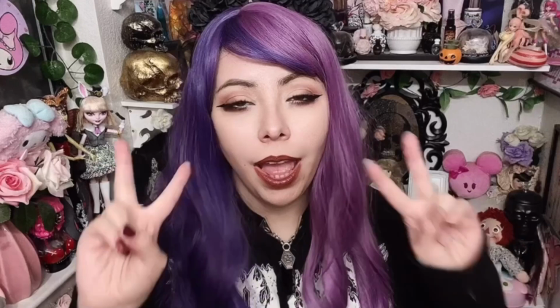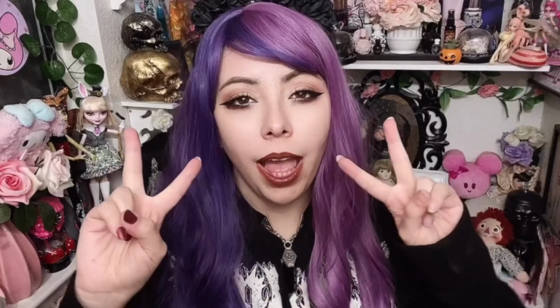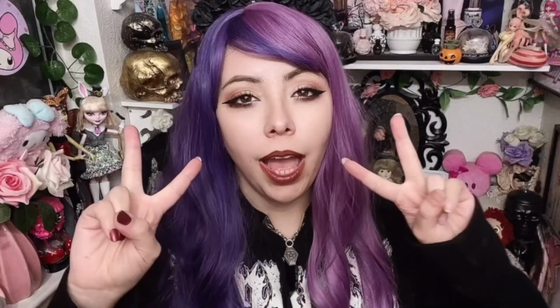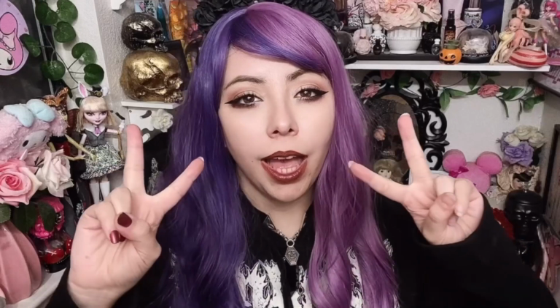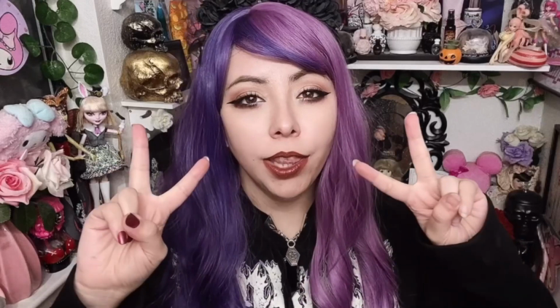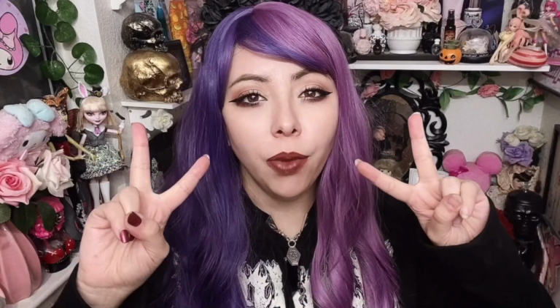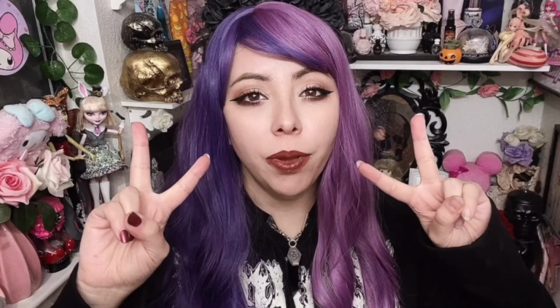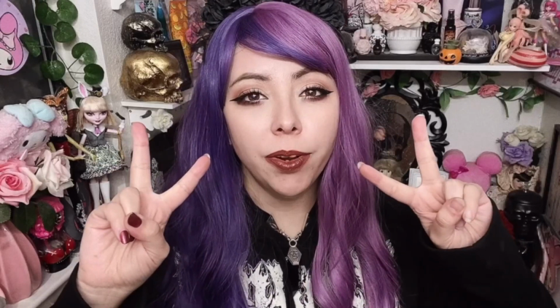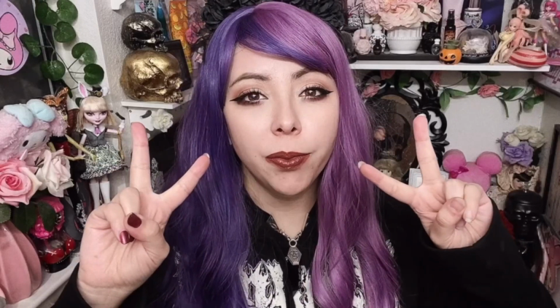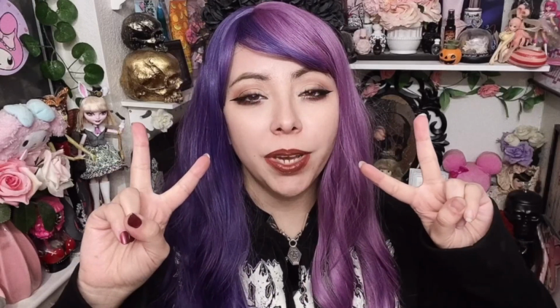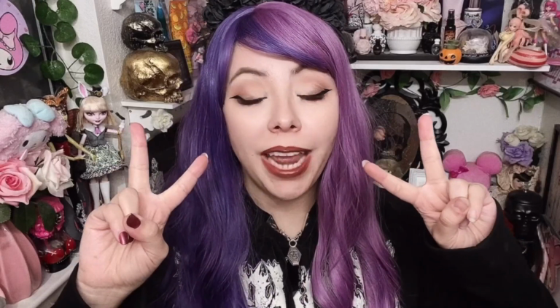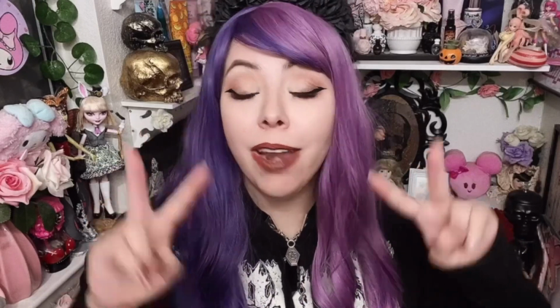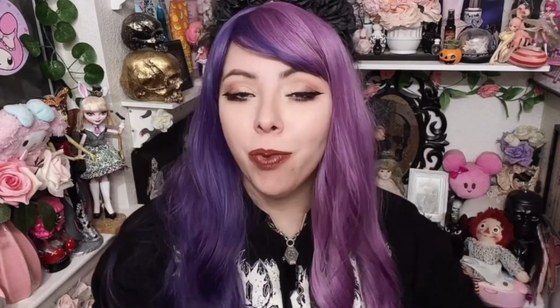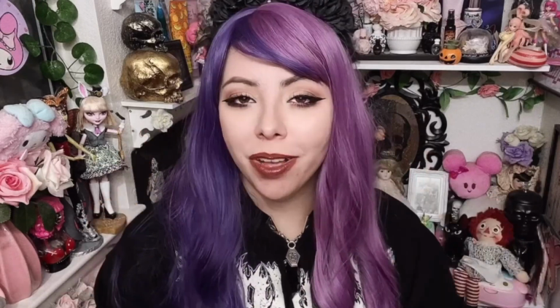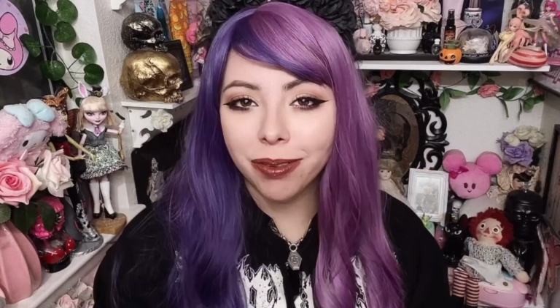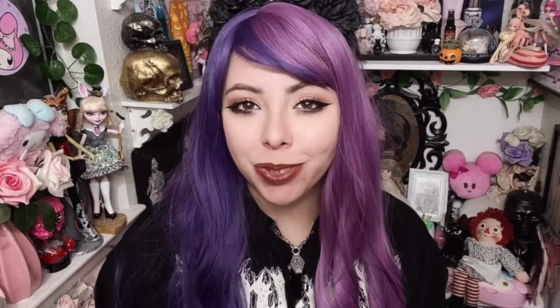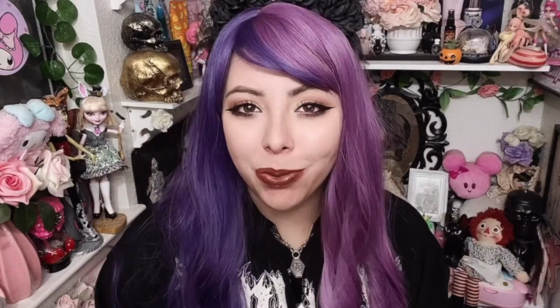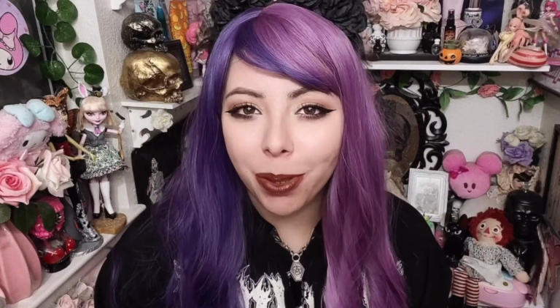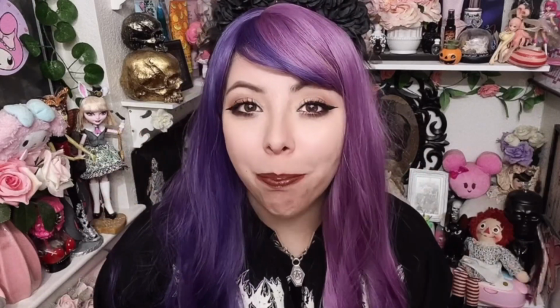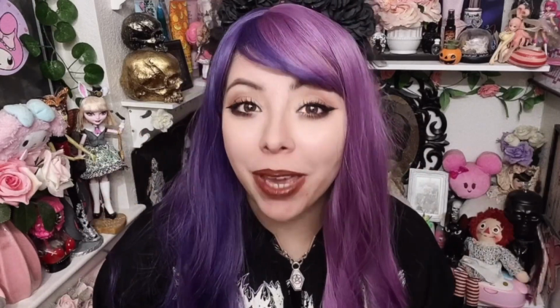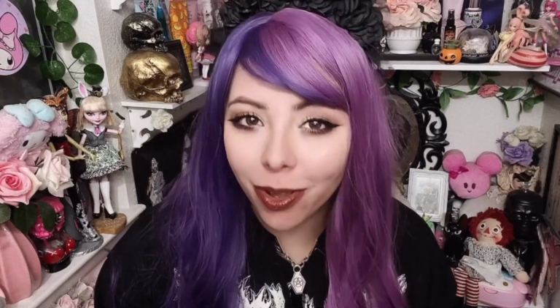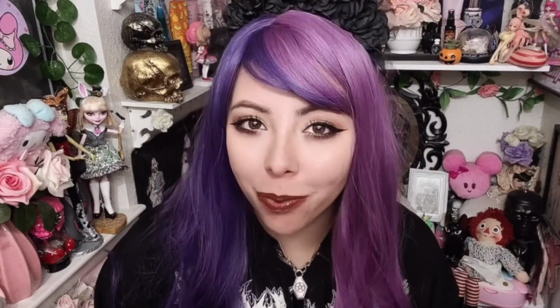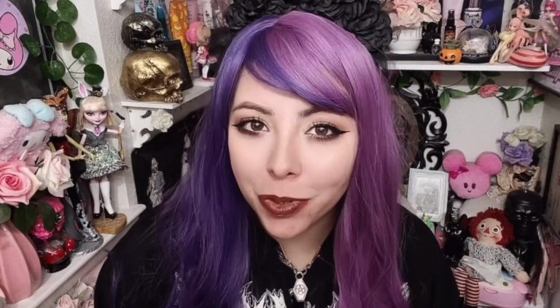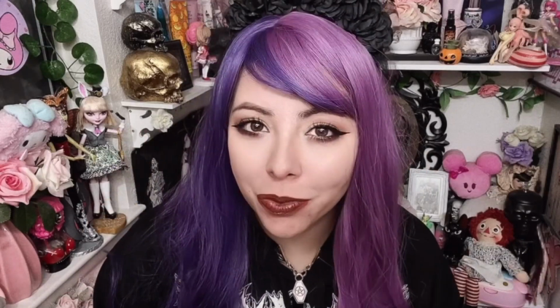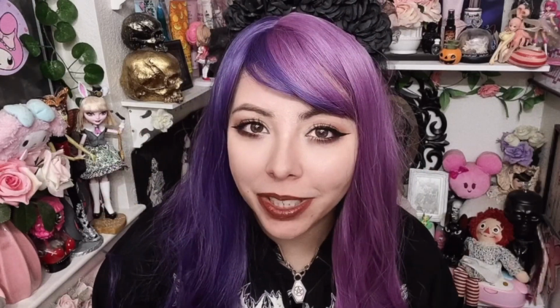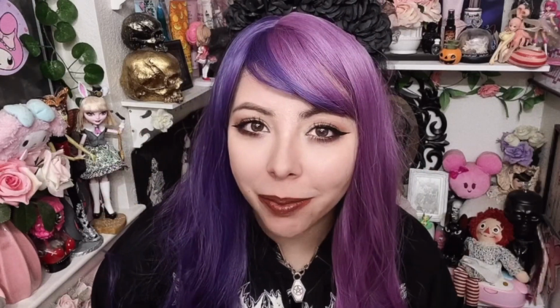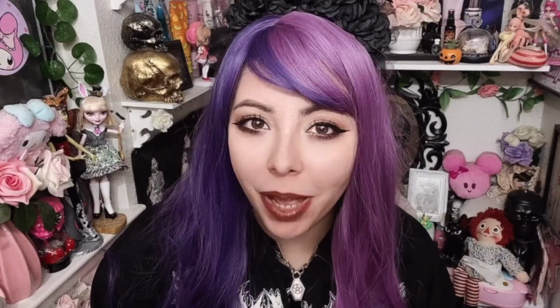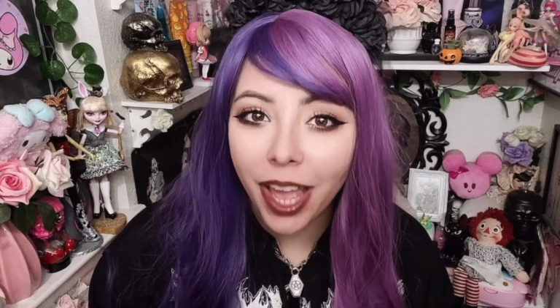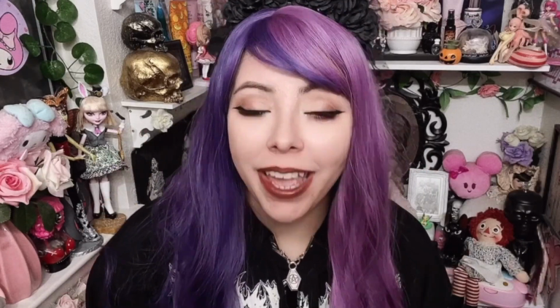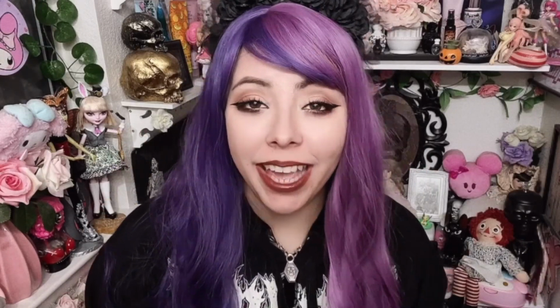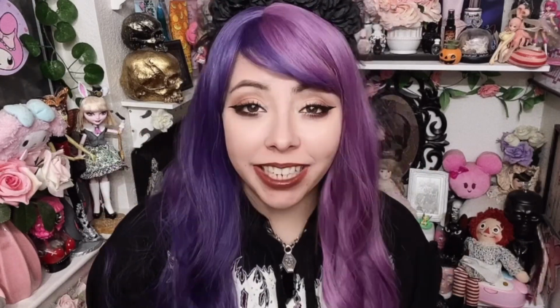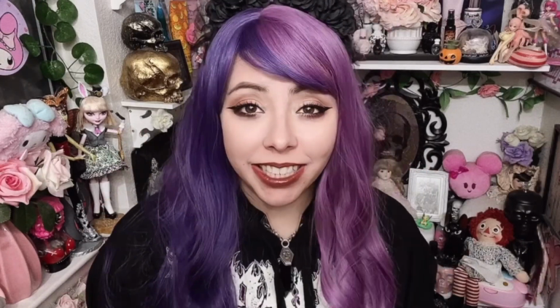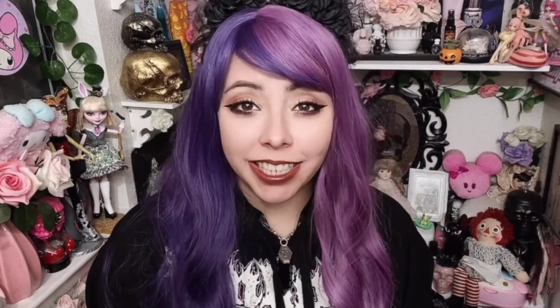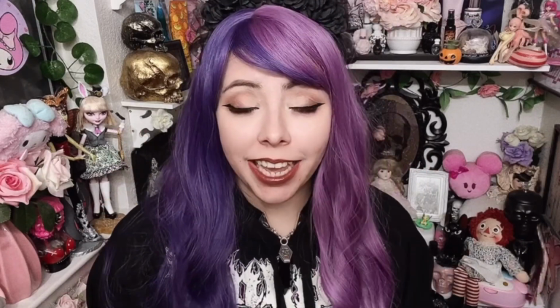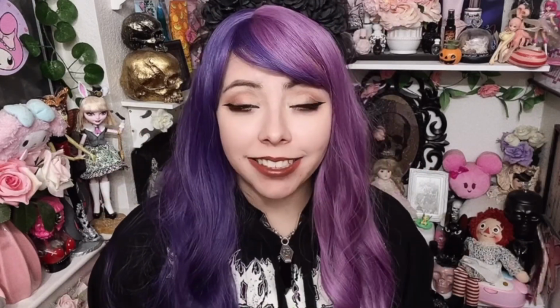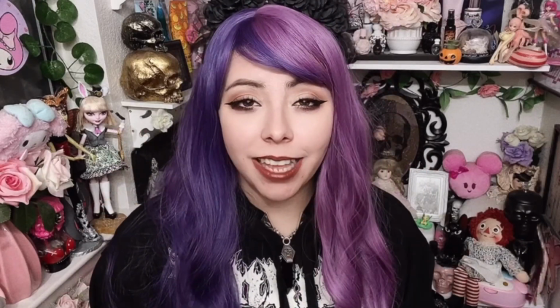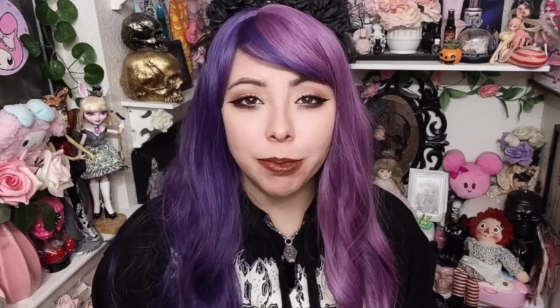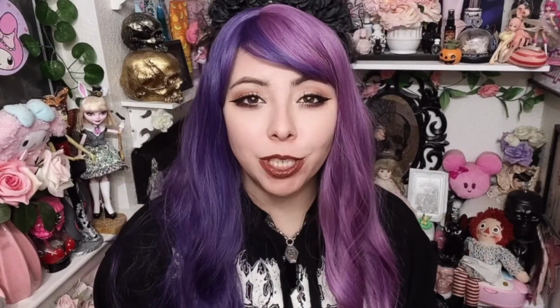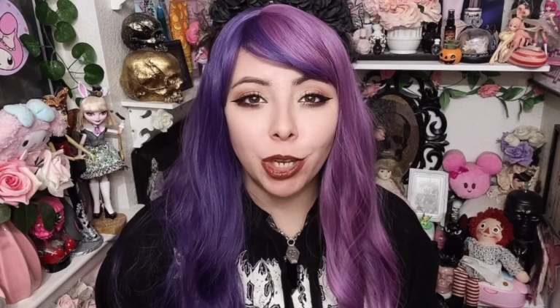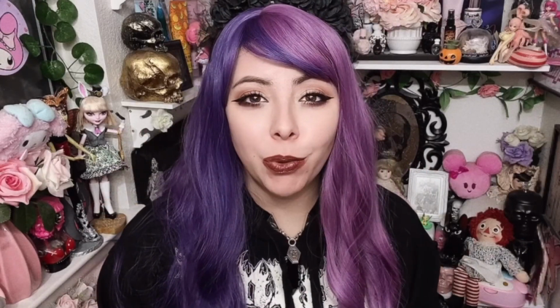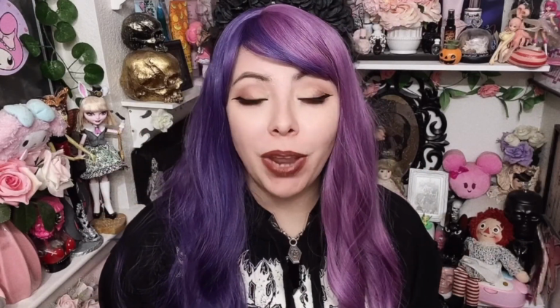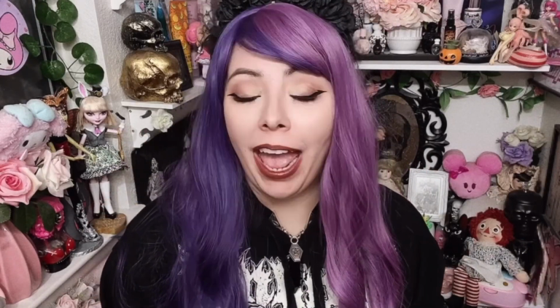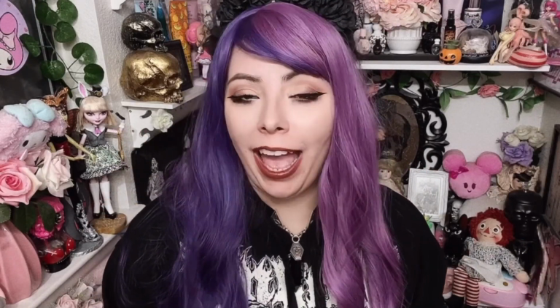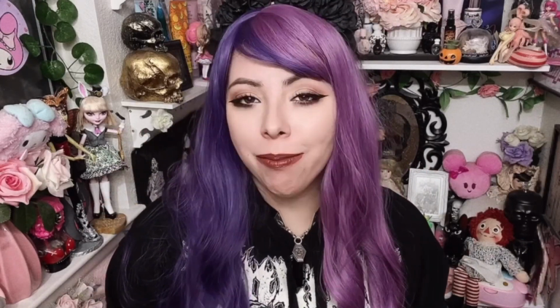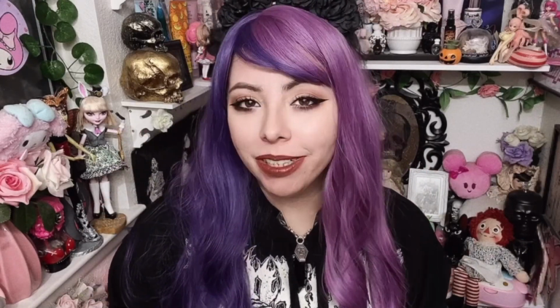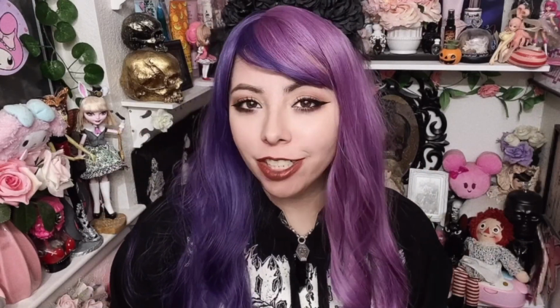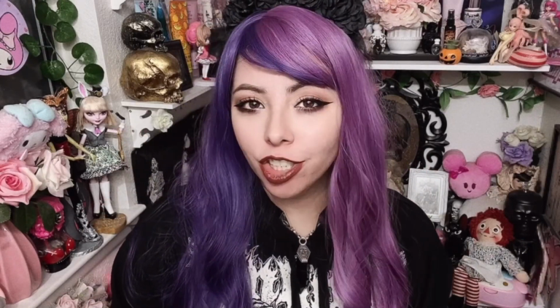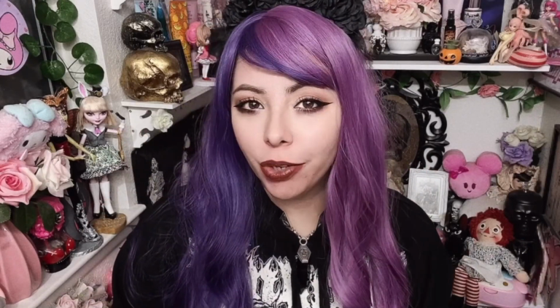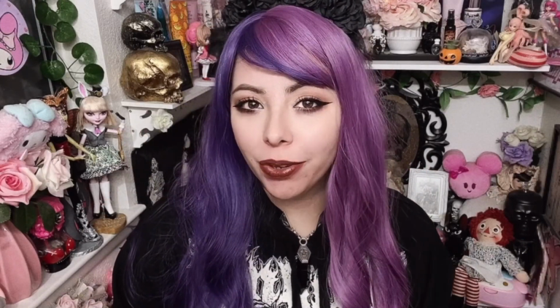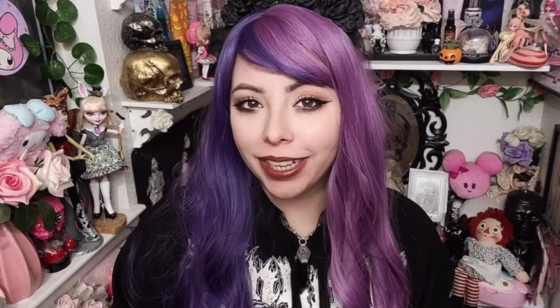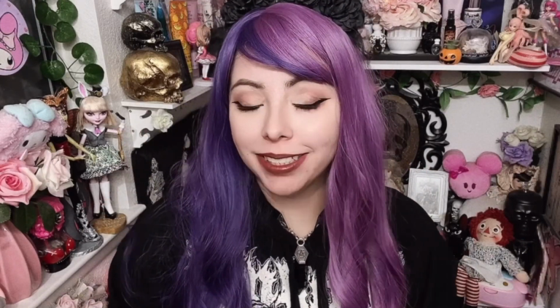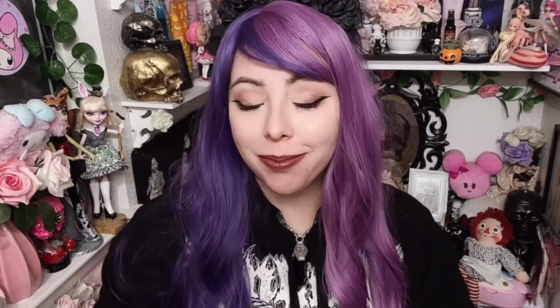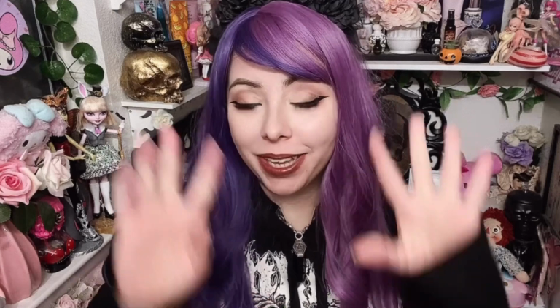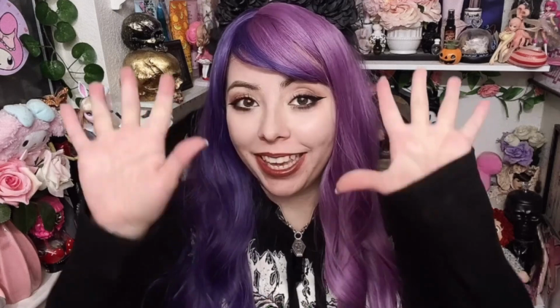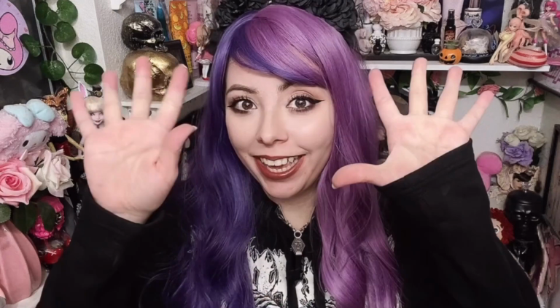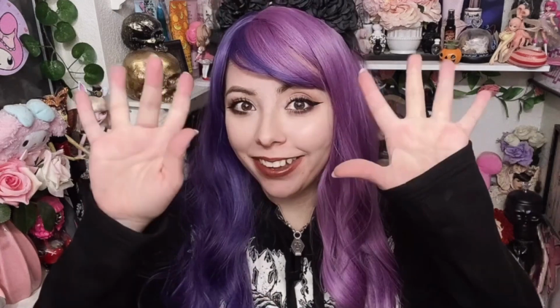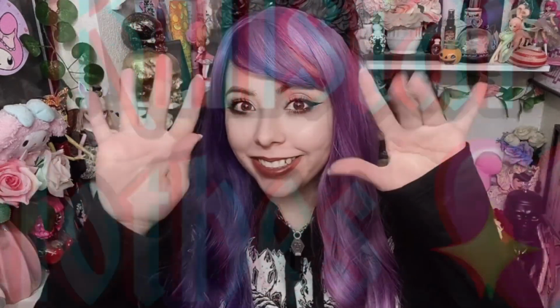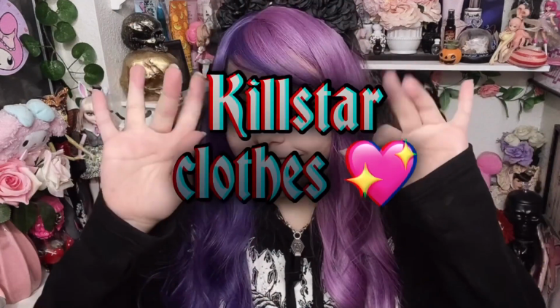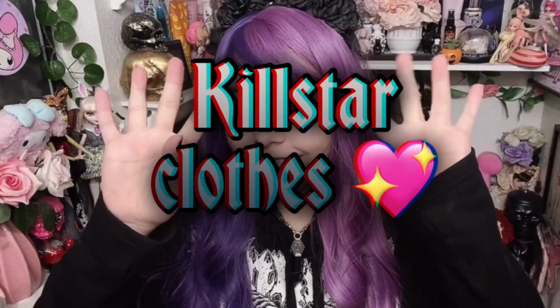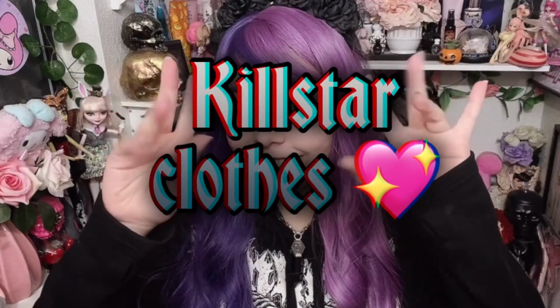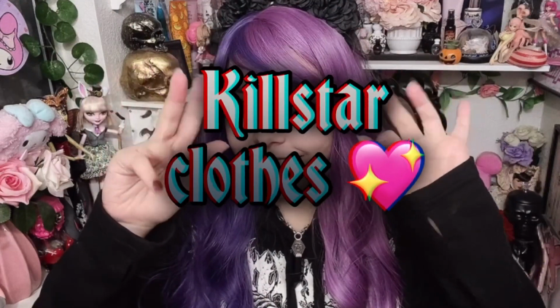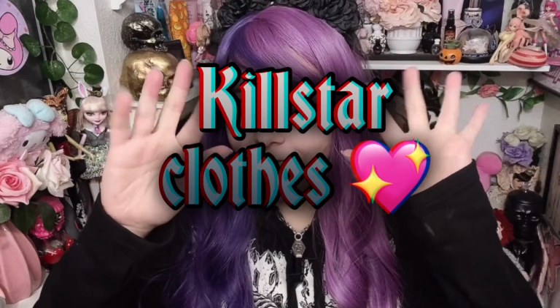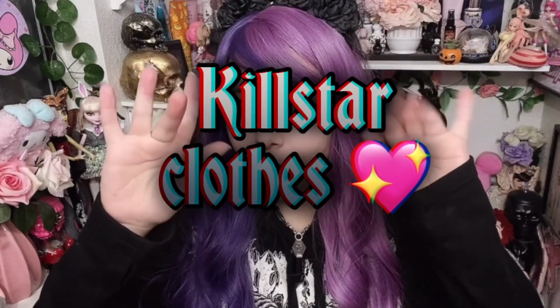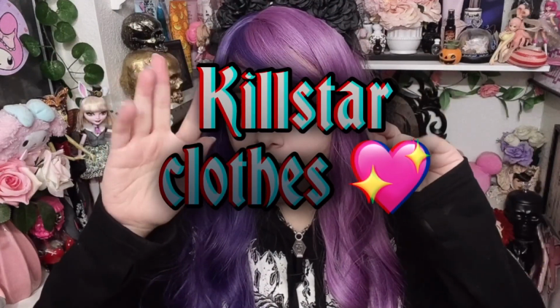Hello everyone and welcome to the Pickle Museum. In today's episode, I'm gonna show you guys some Killstar clothing!